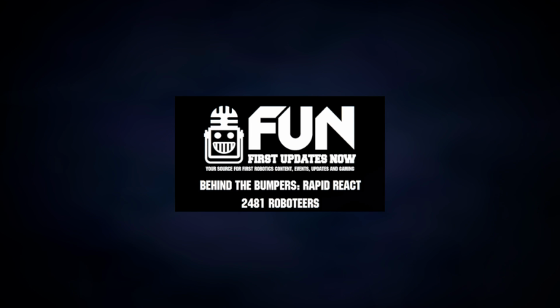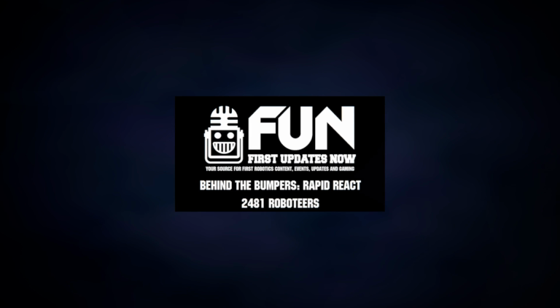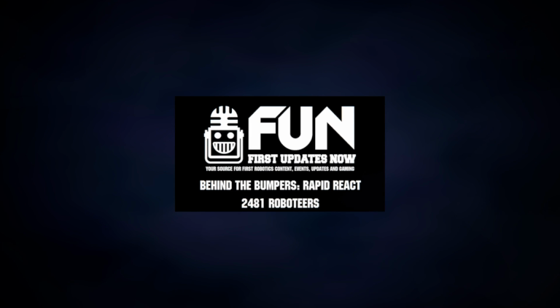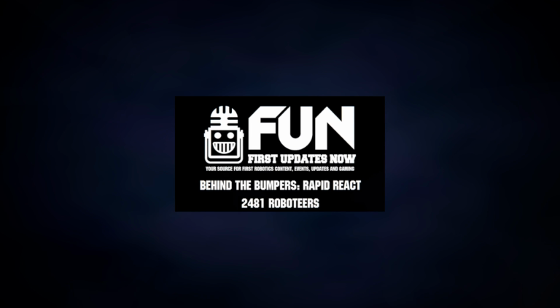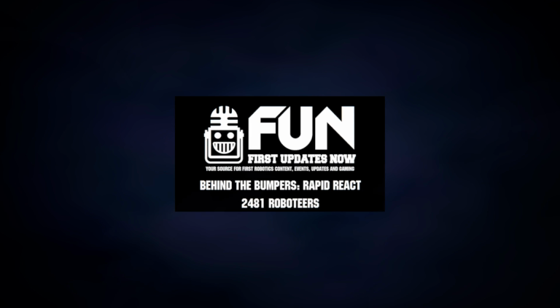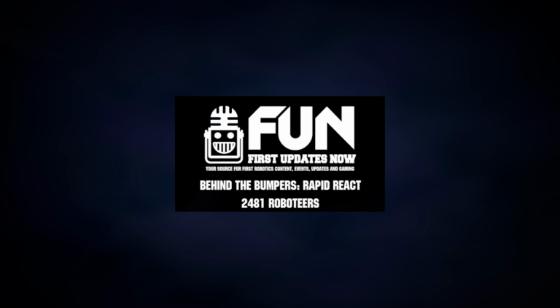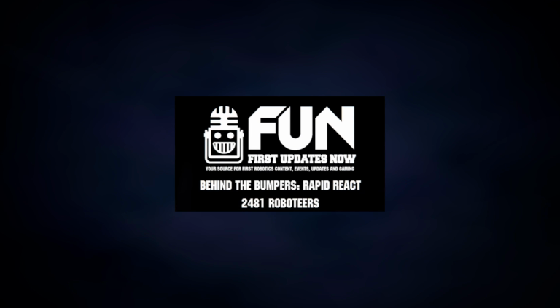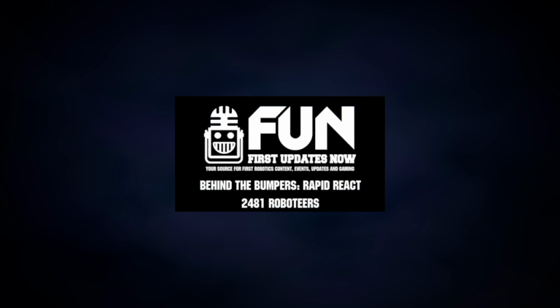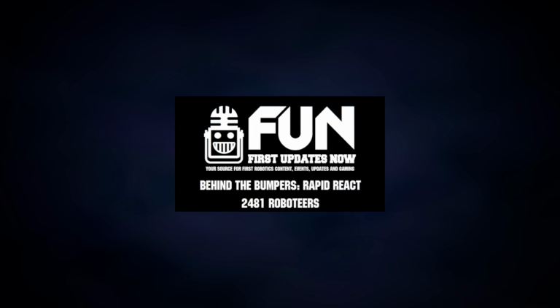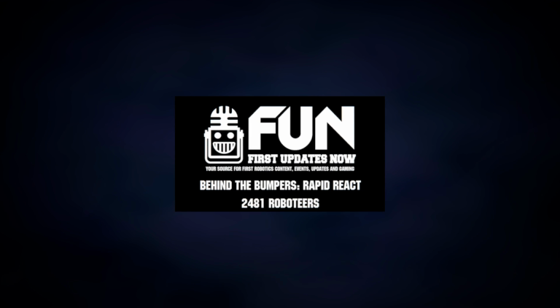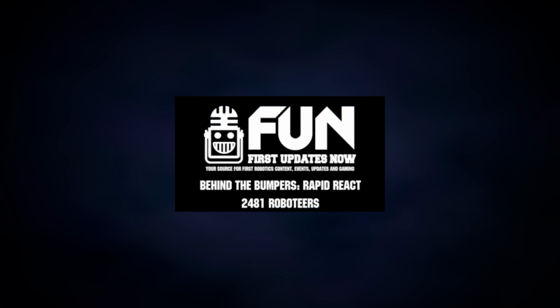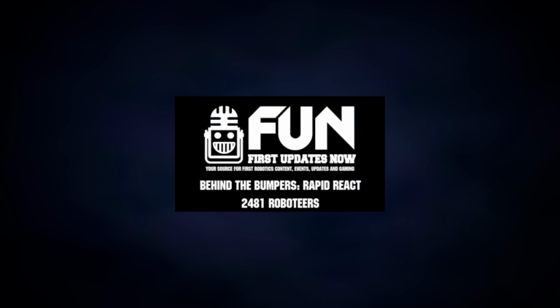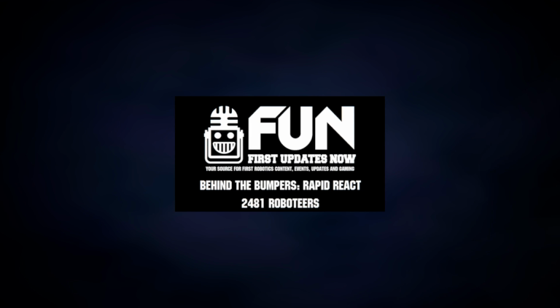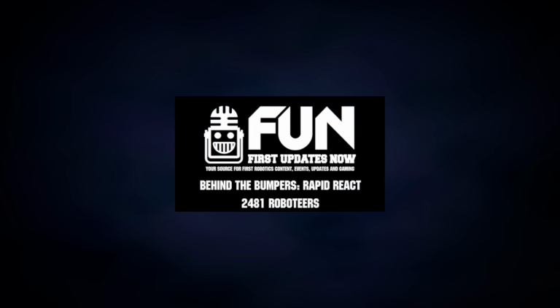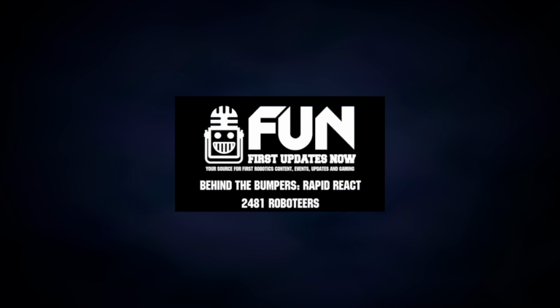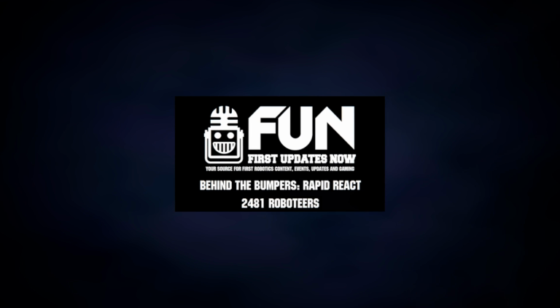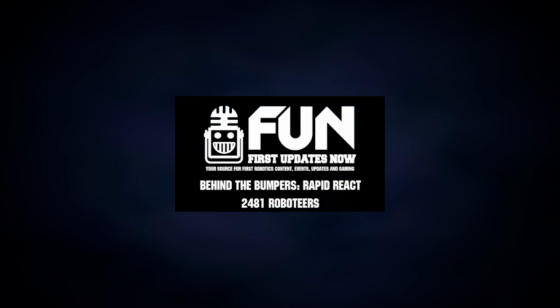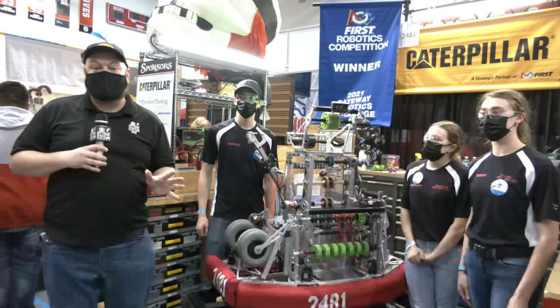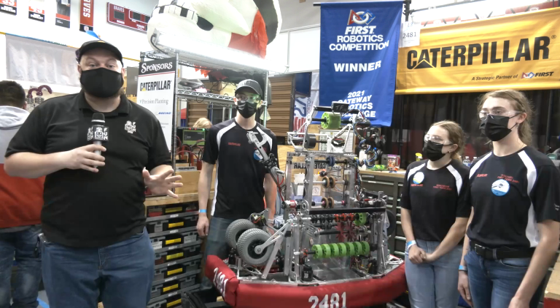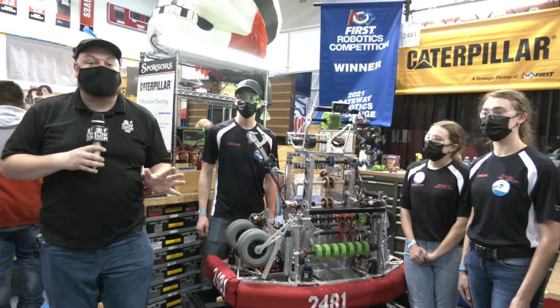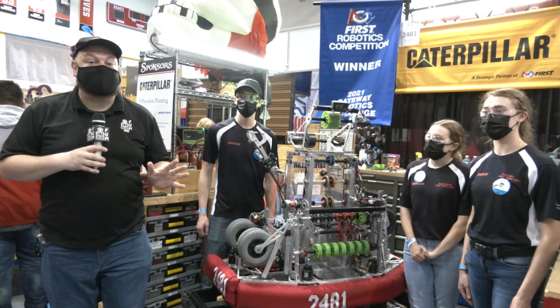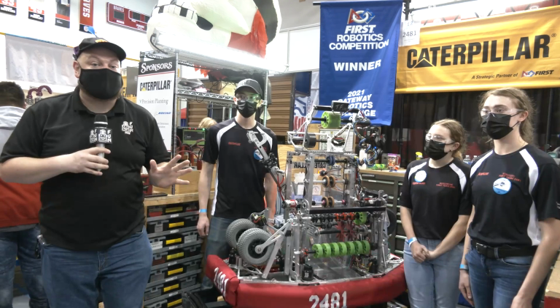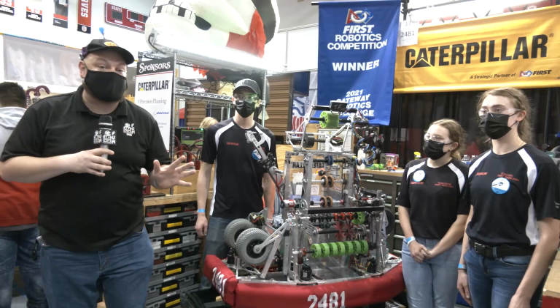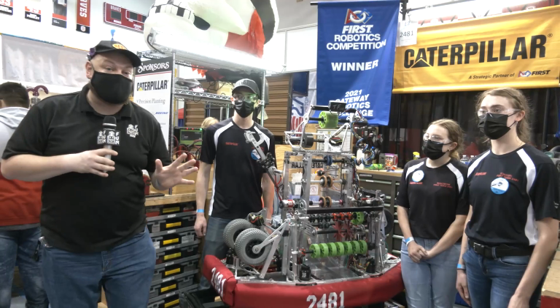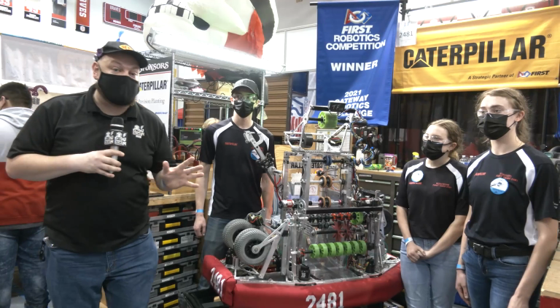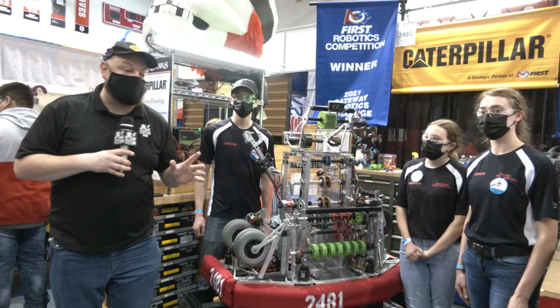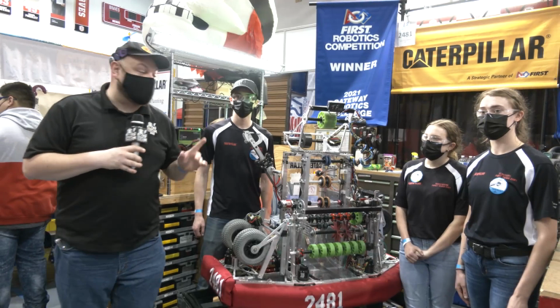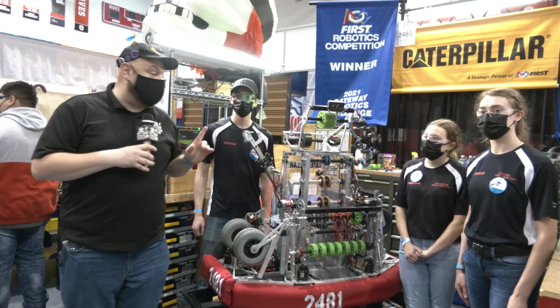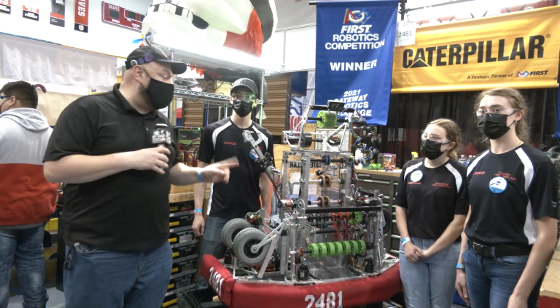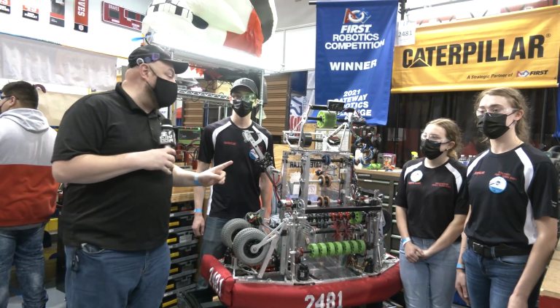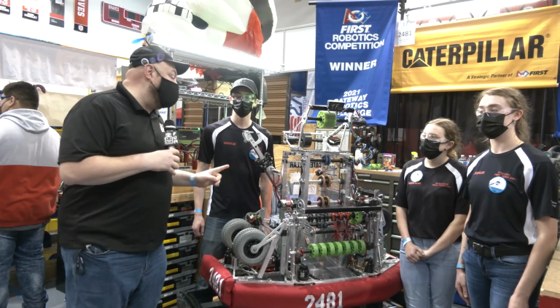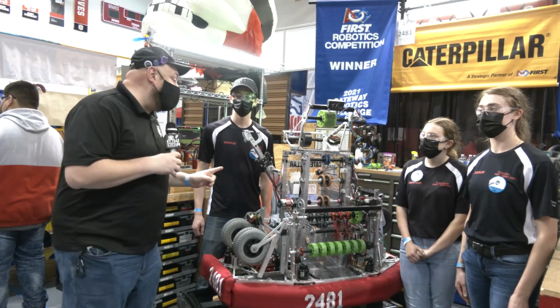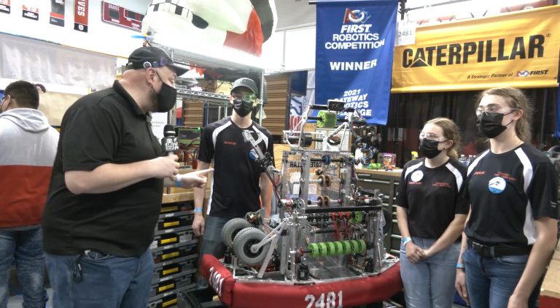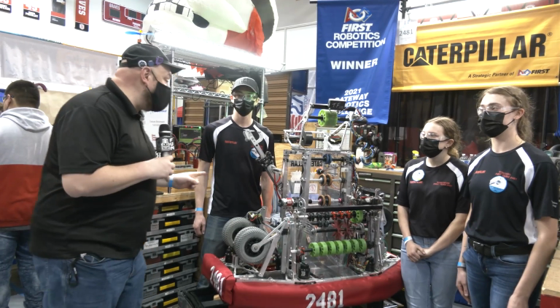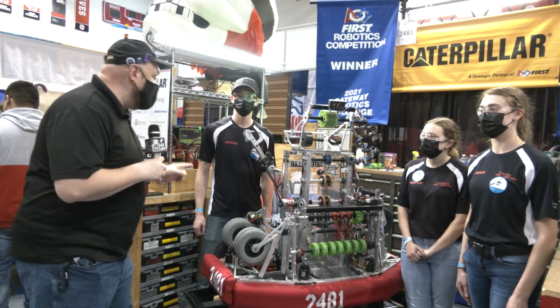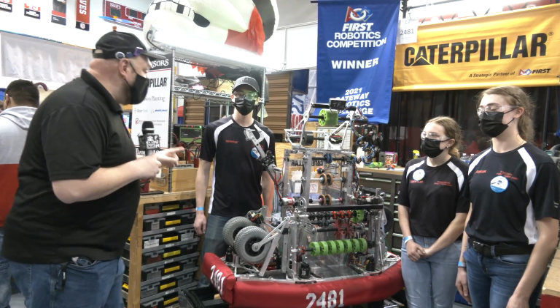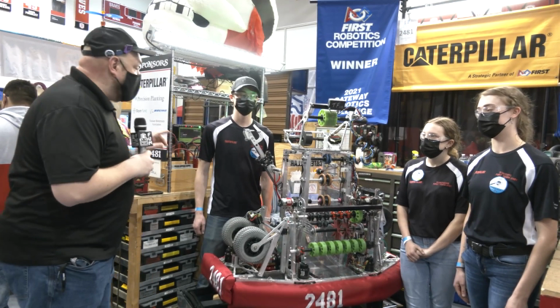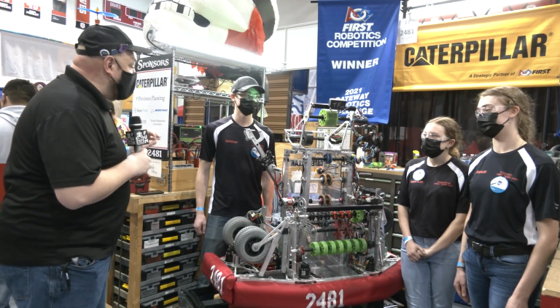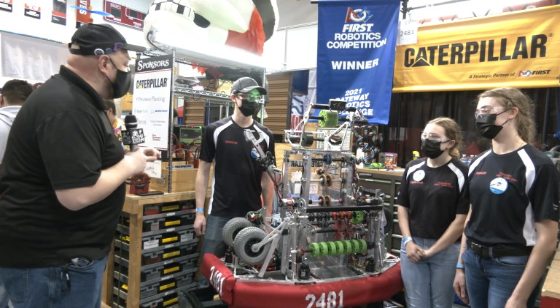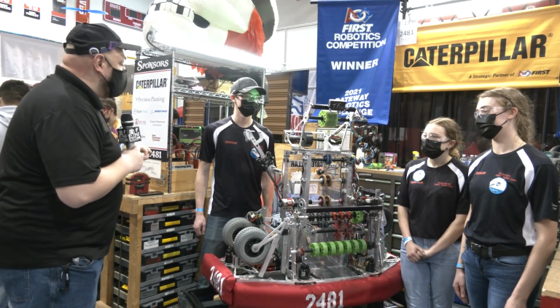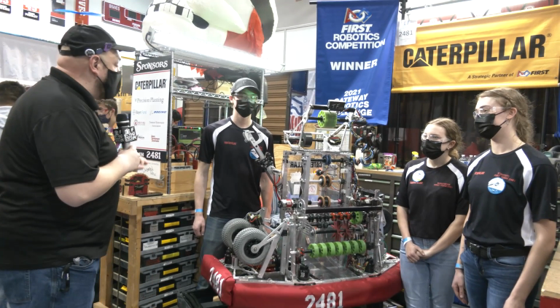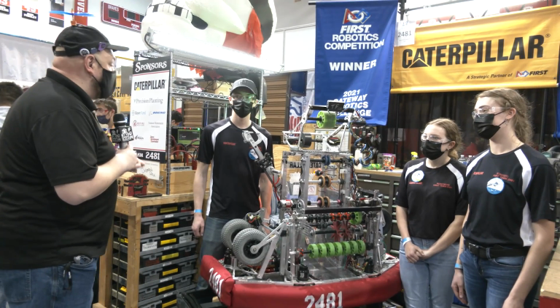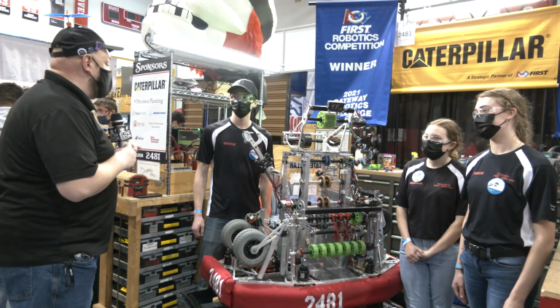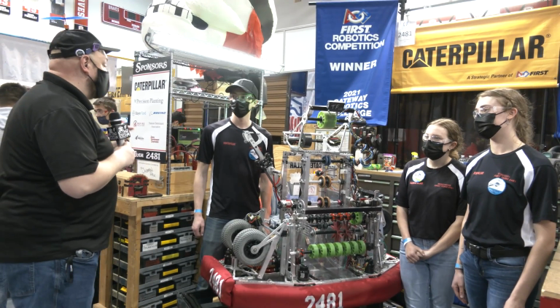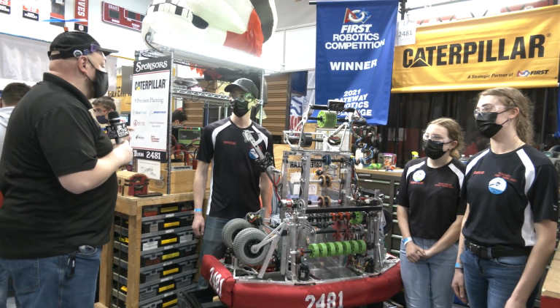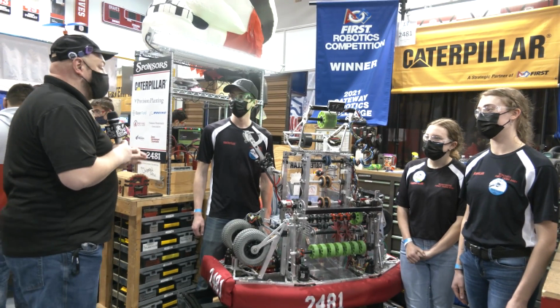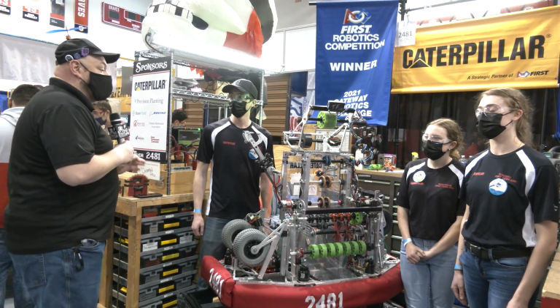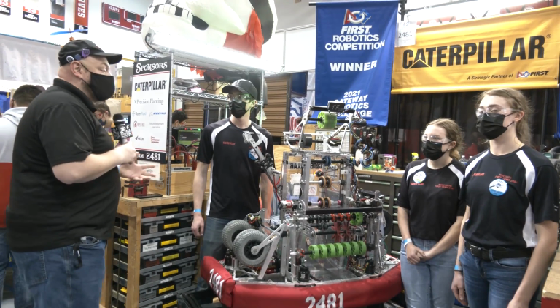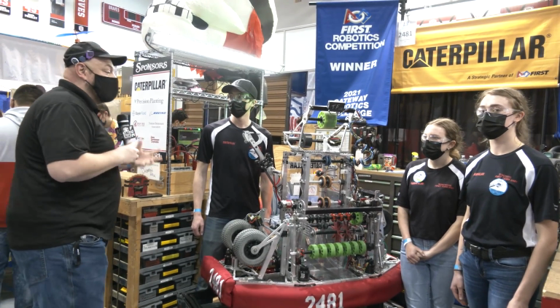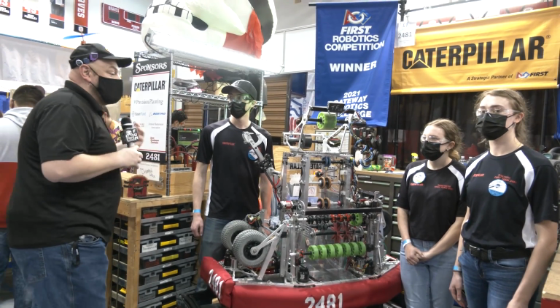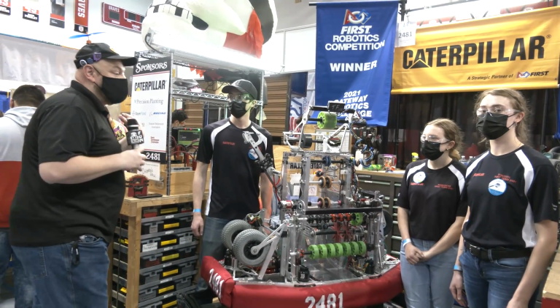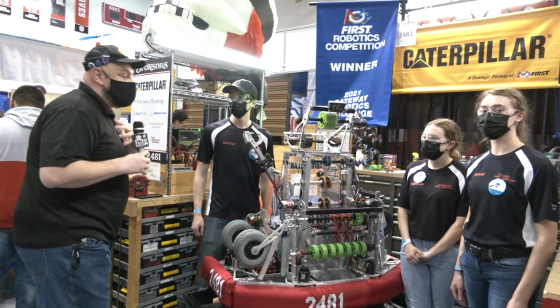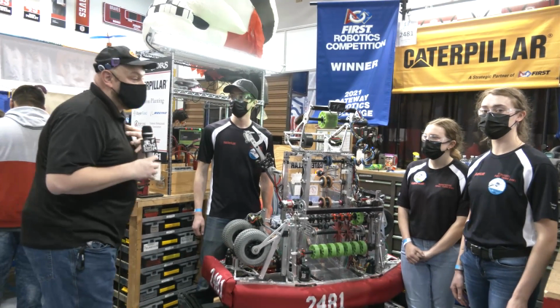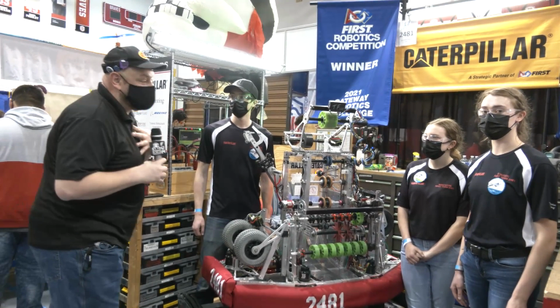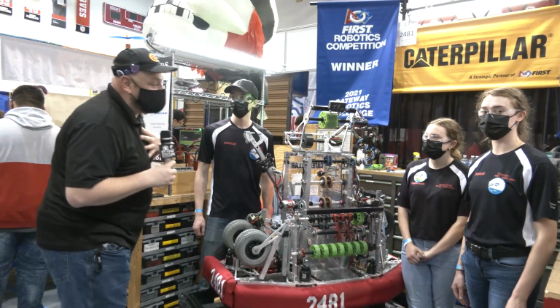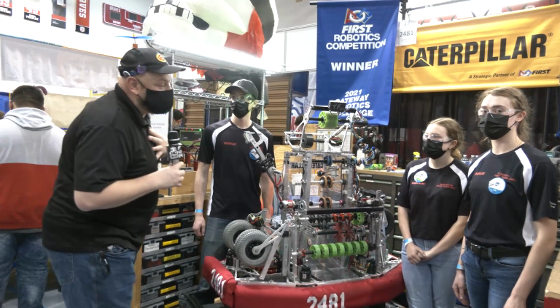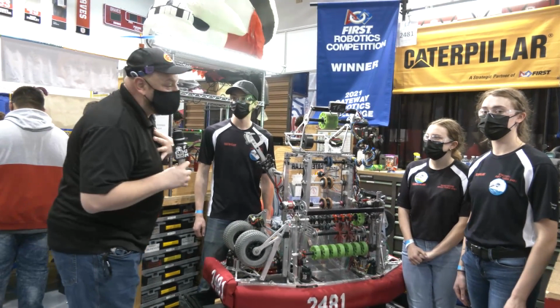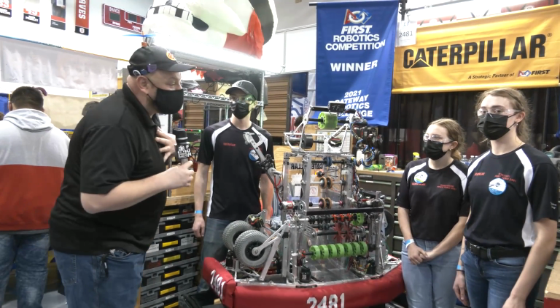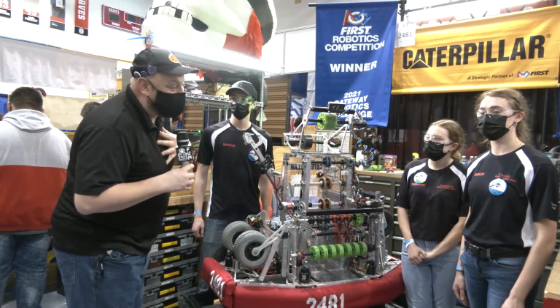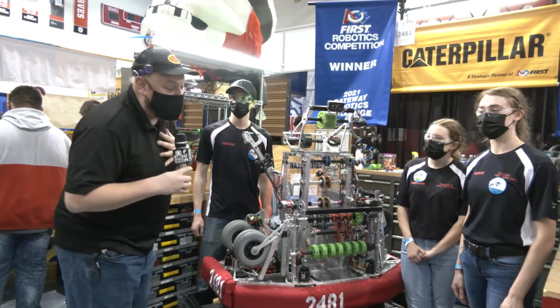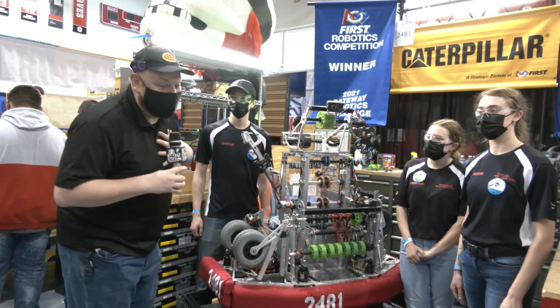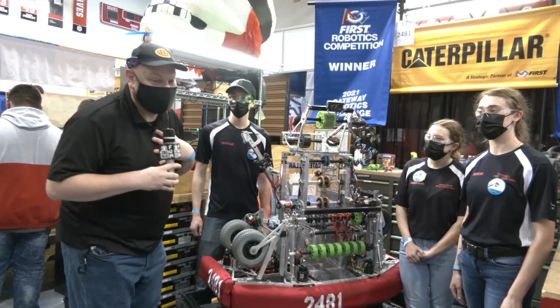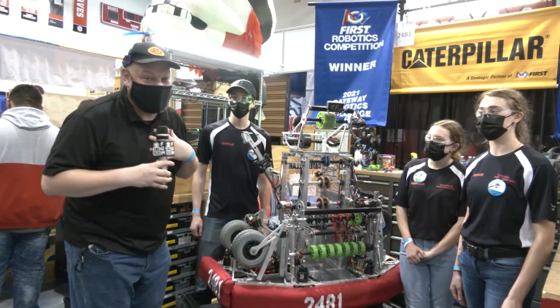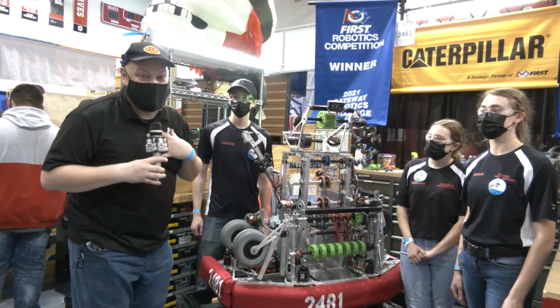Hey everybody, it's Tyler here at the Central Illinois Regional. Checking team number 2481, Roboteers — one of my favorite teams for a long time.